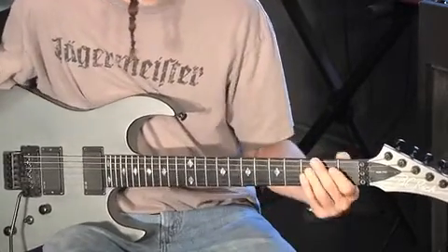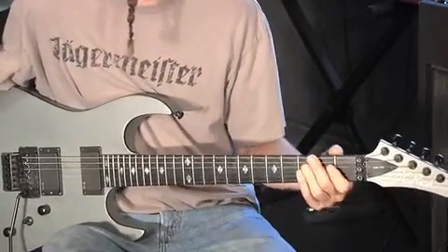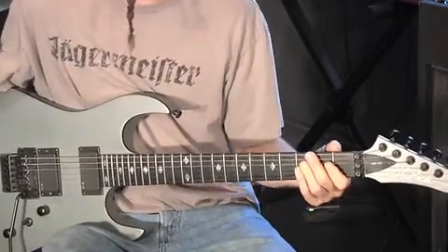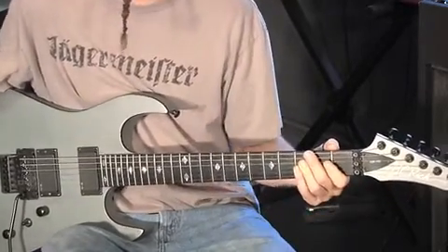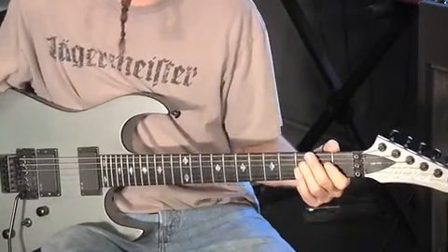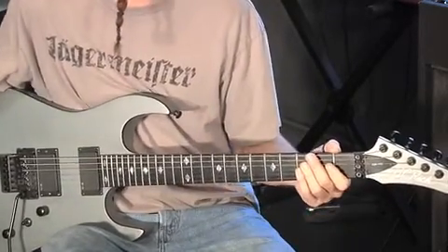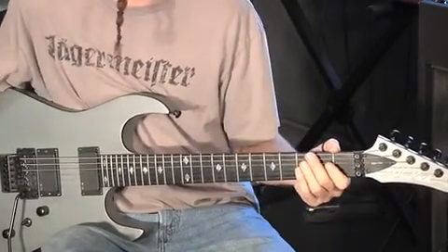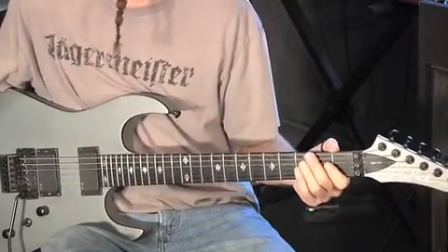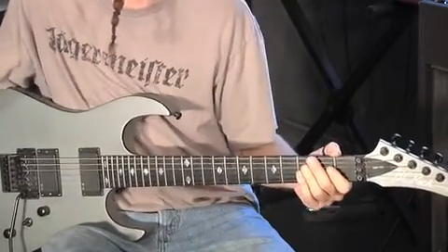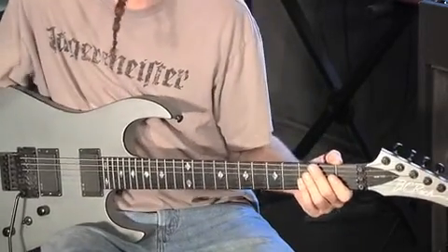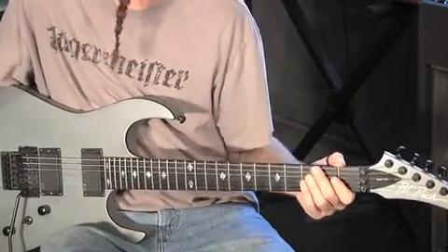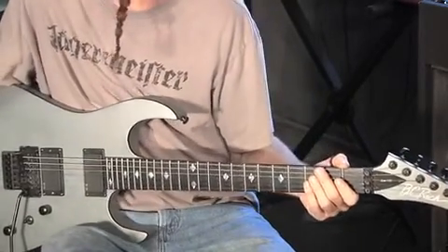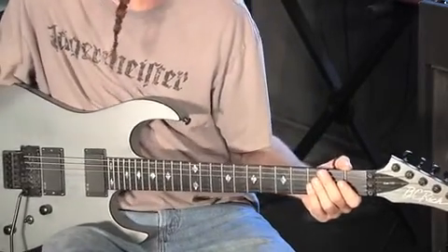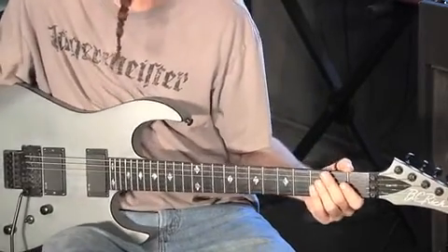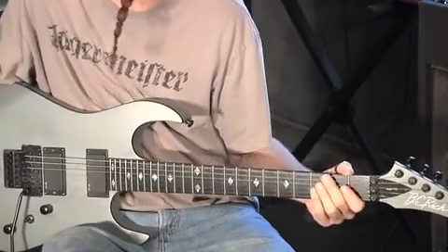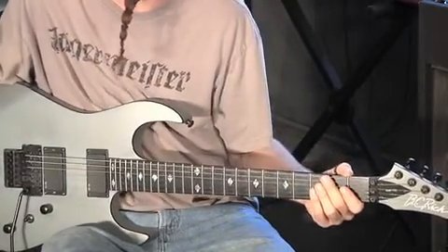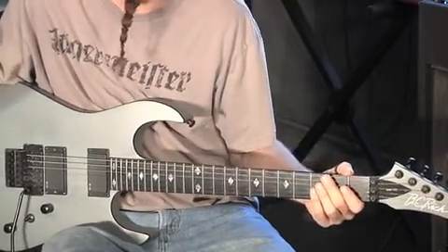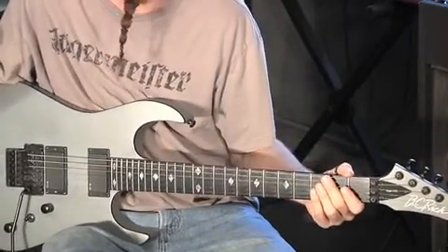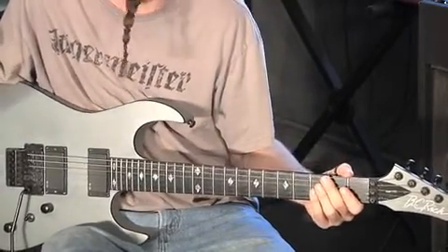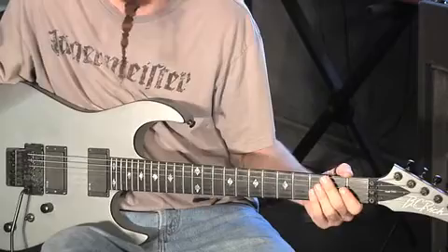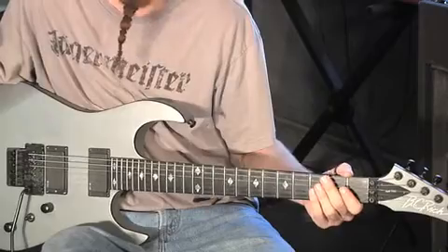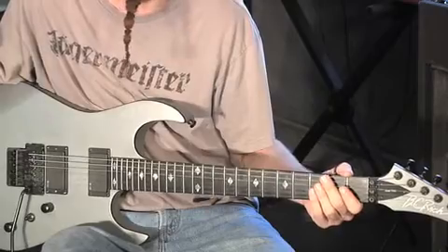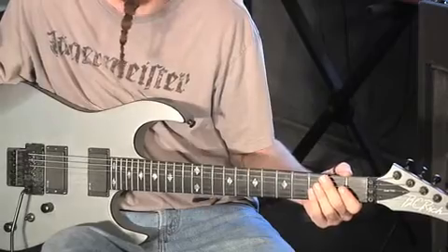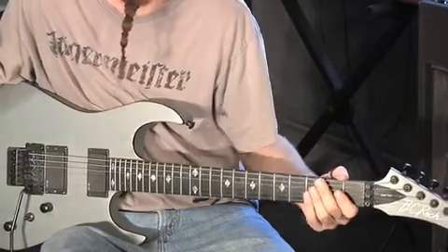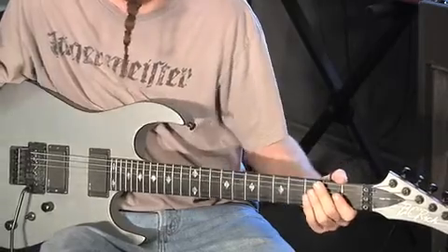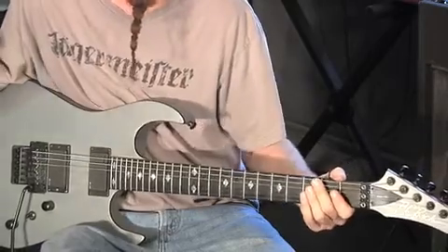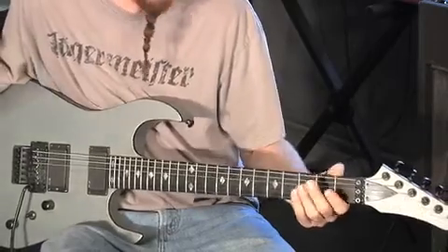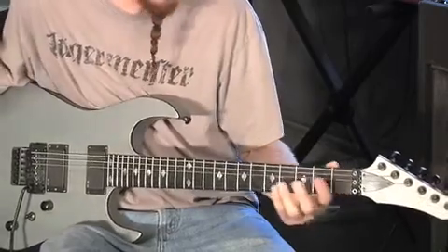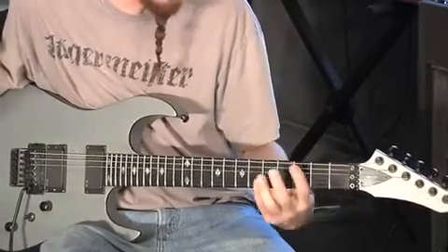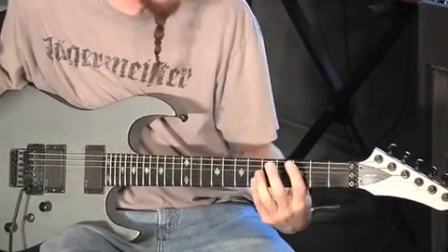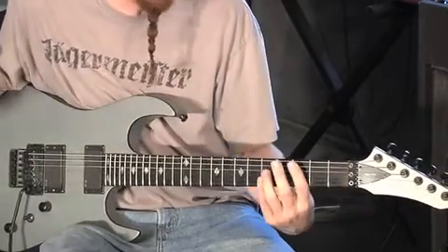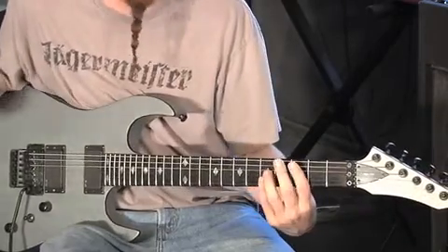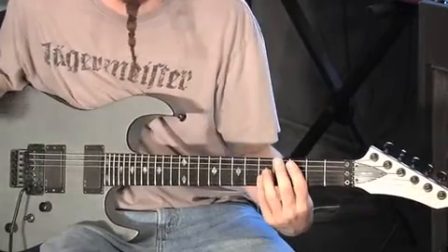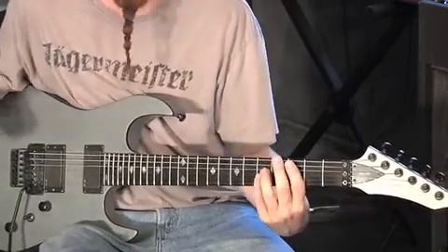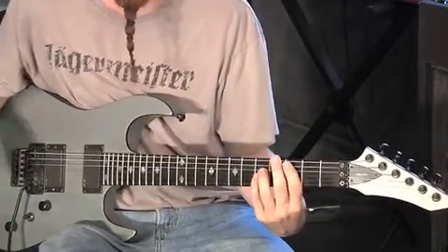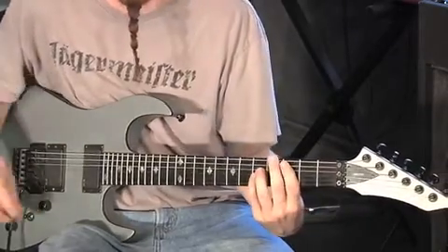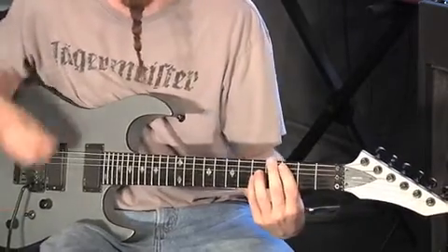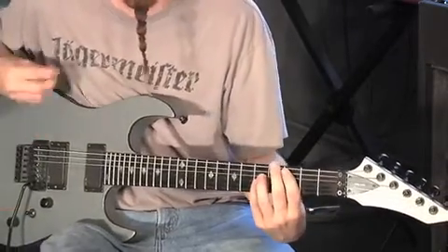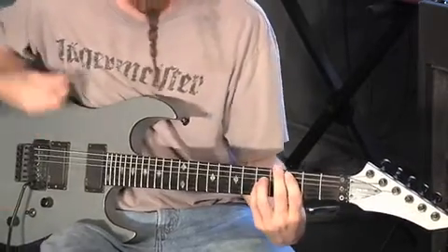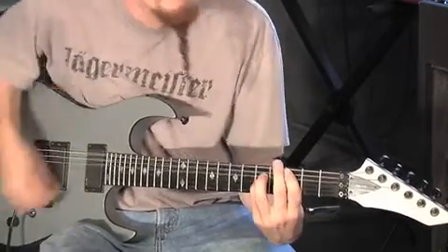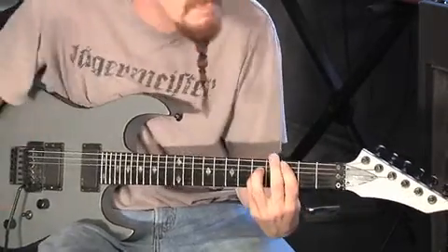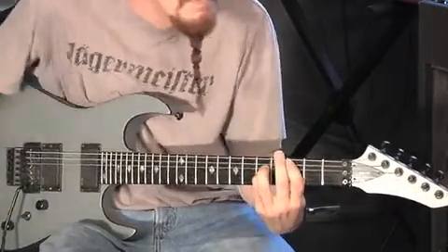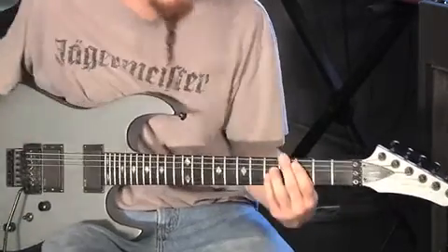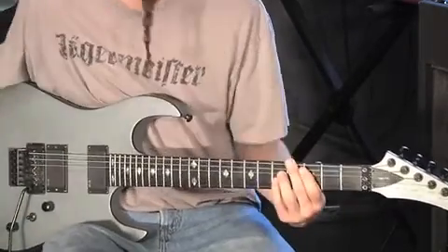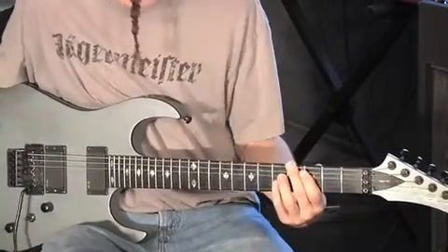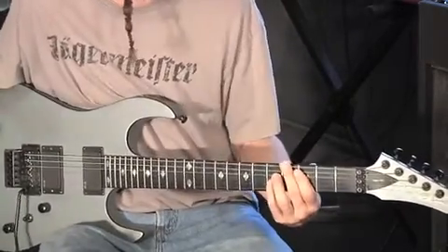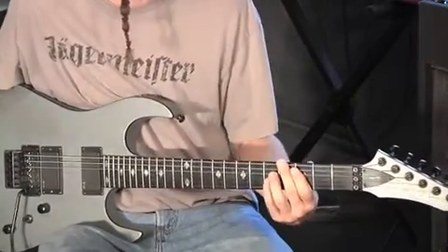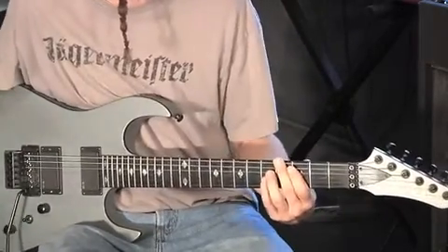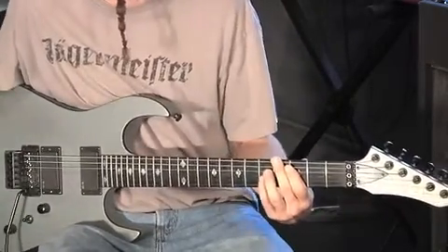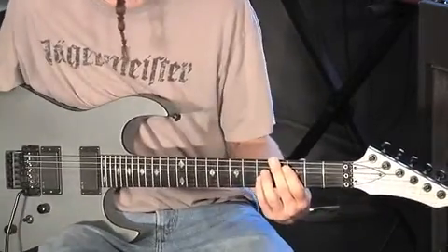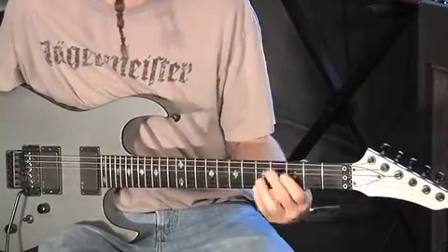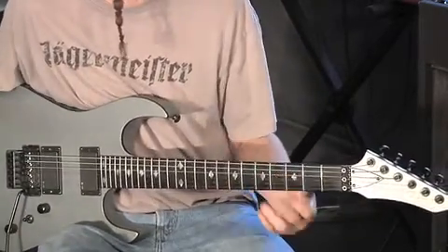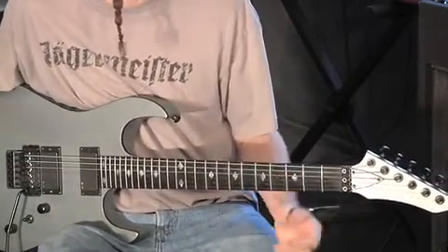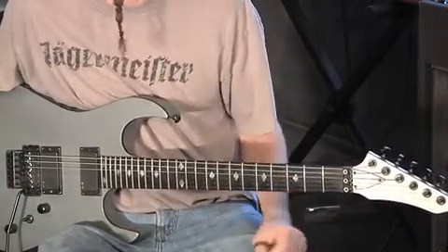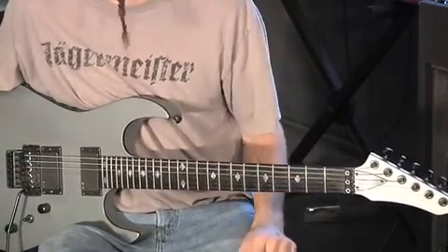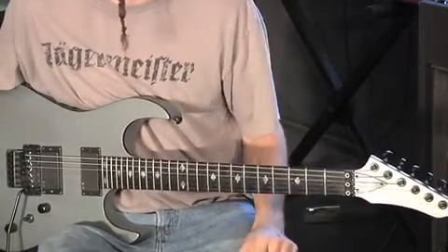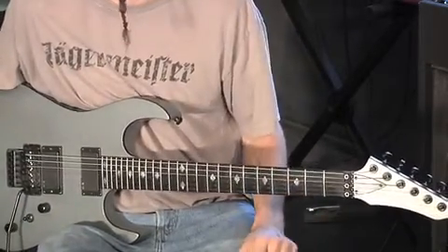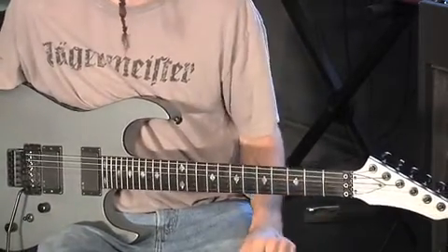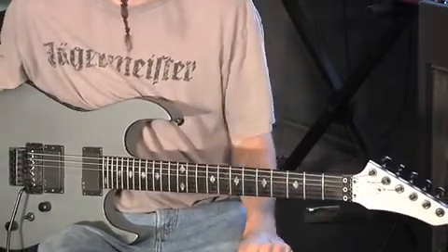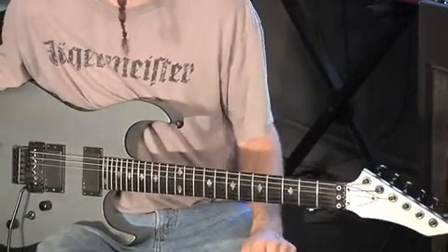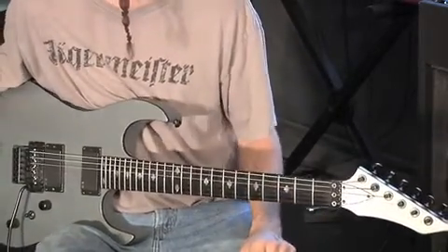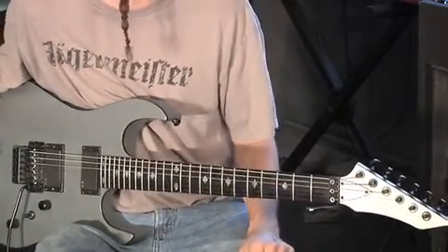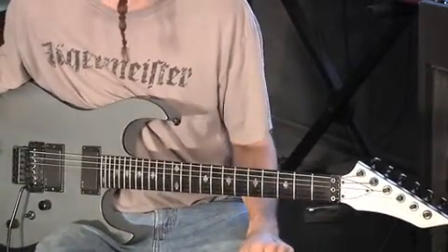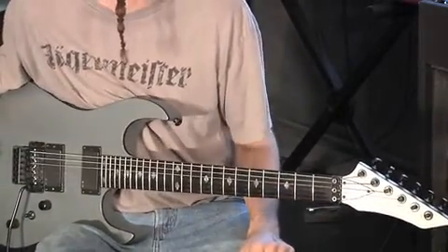On the fourth beat of the second measure, we're going to hit a C rock chord, and we're into the chorus.